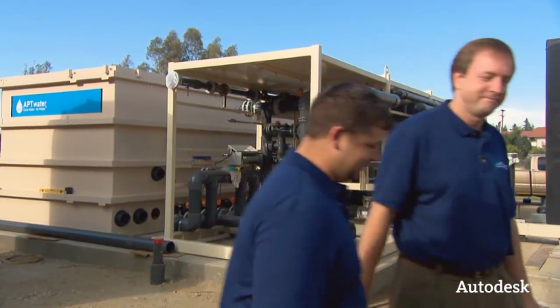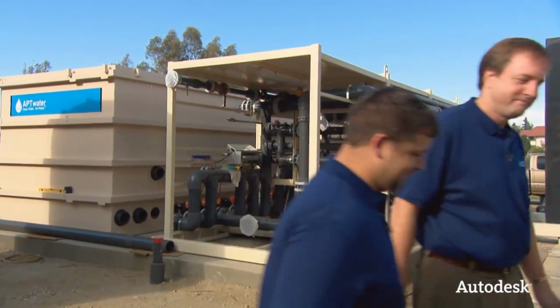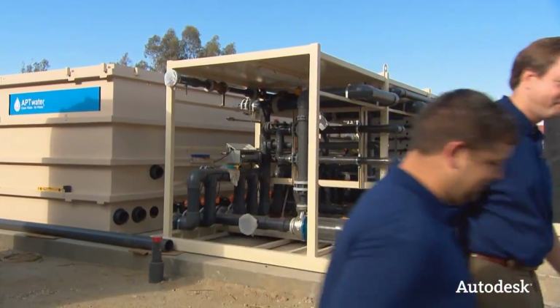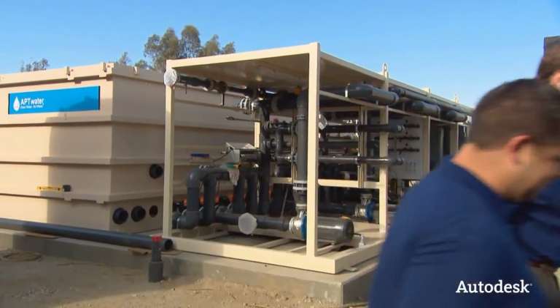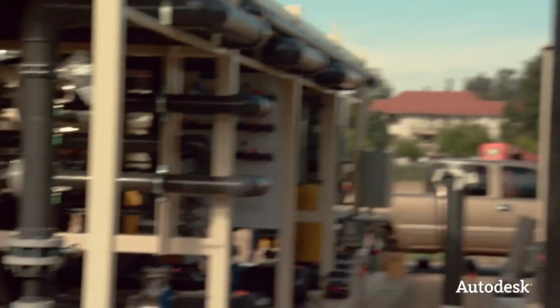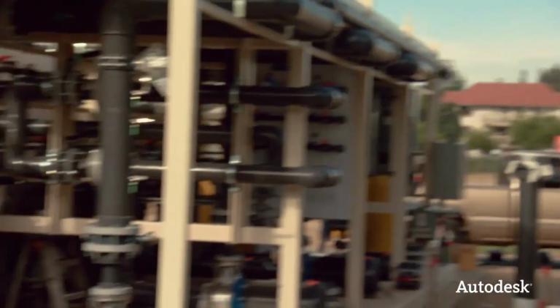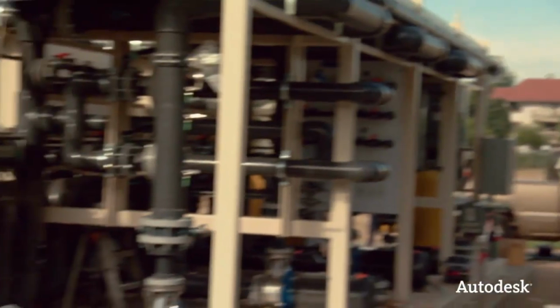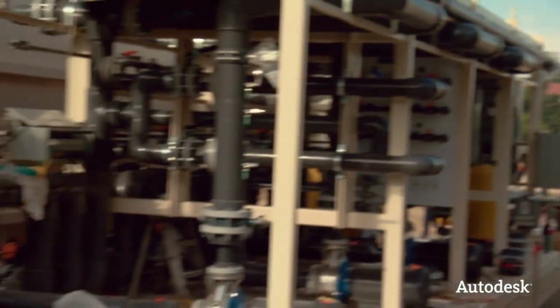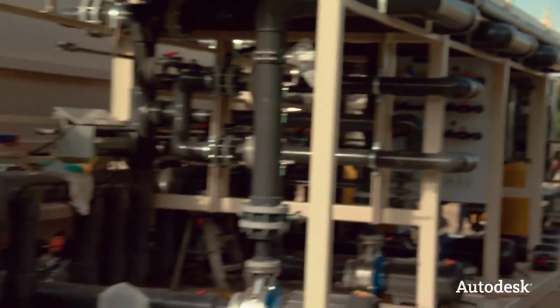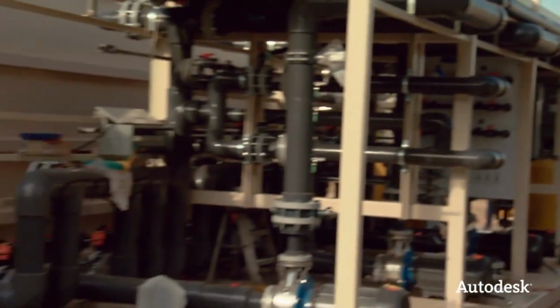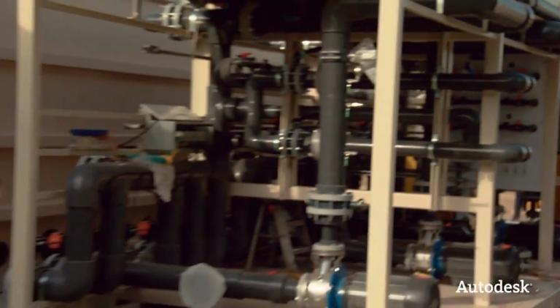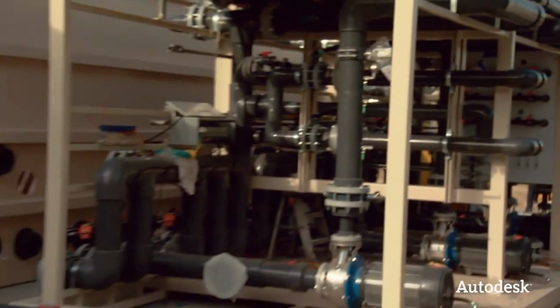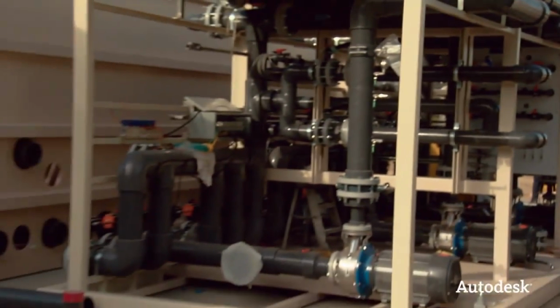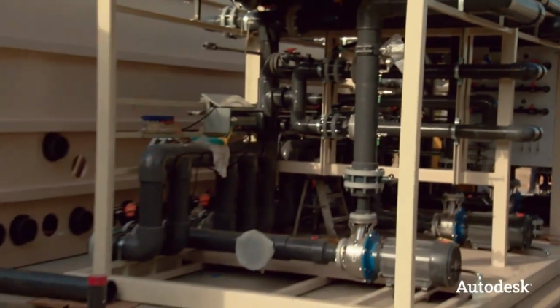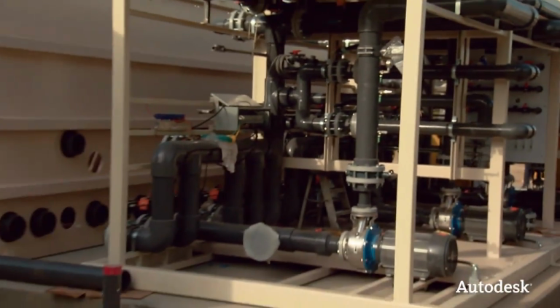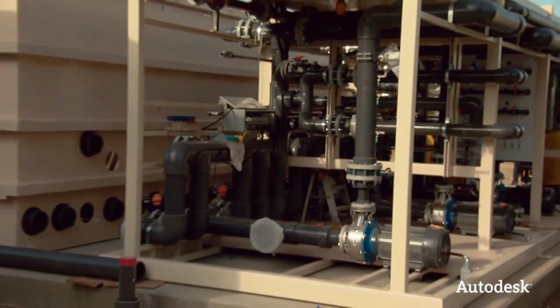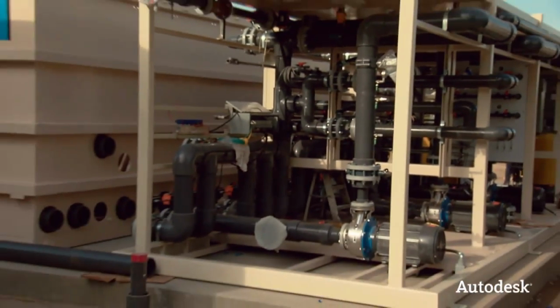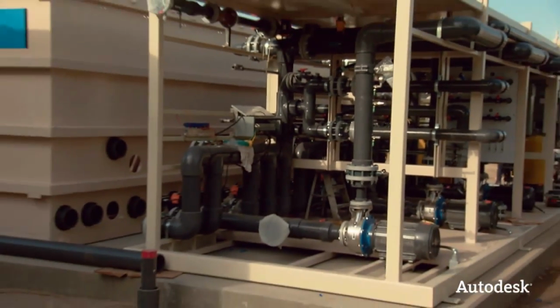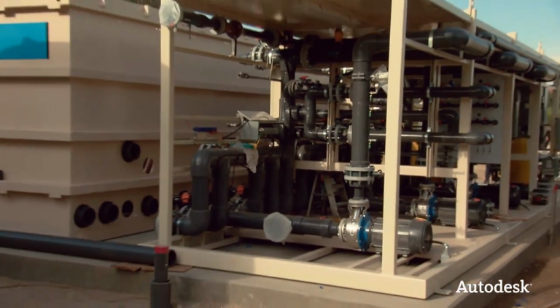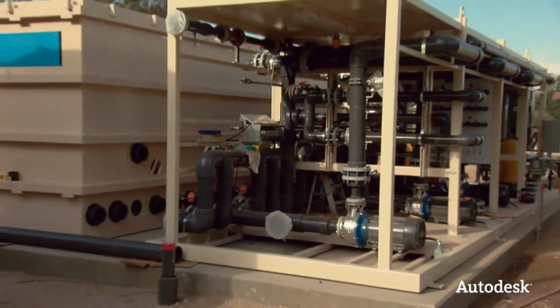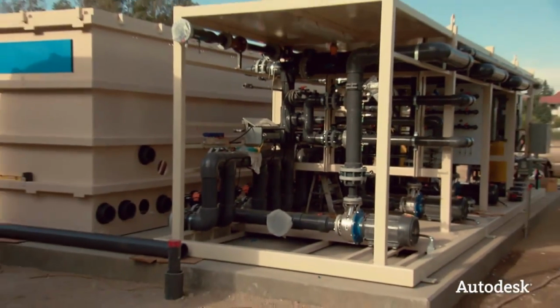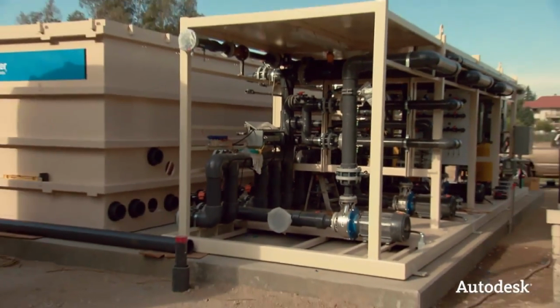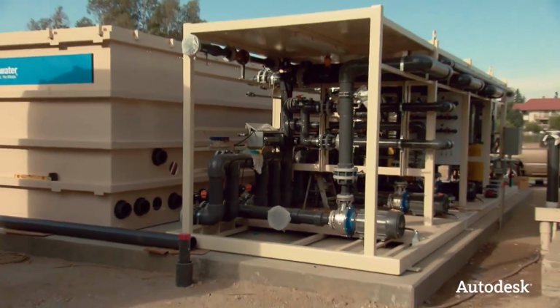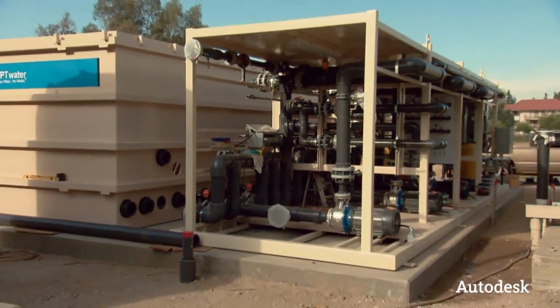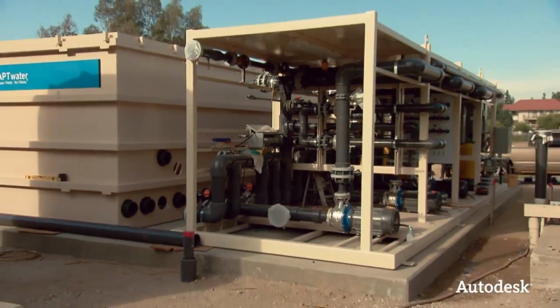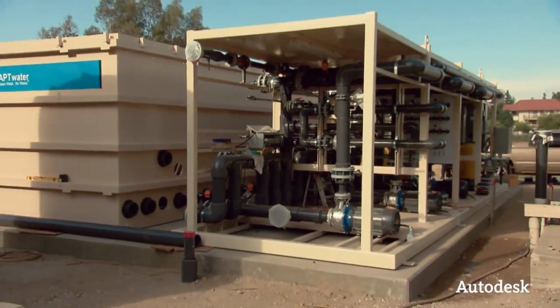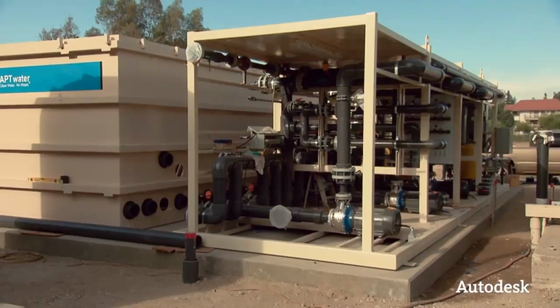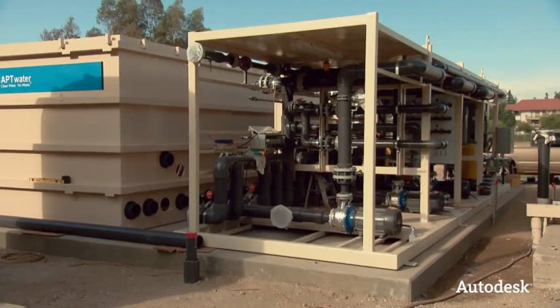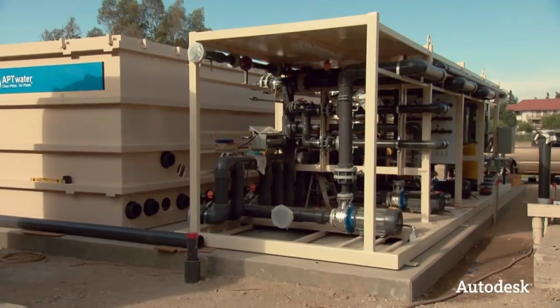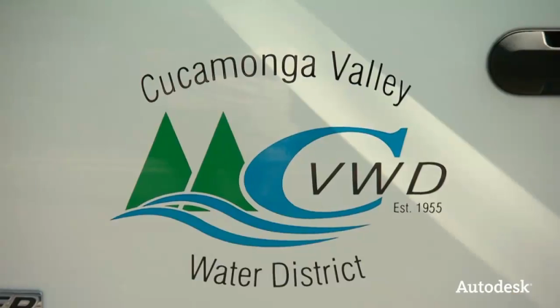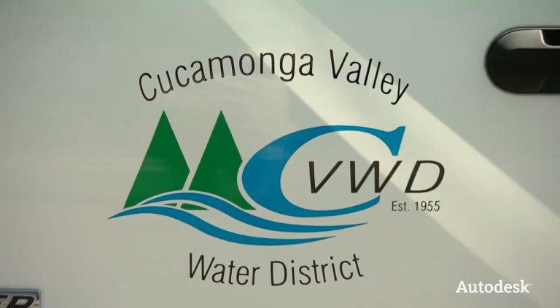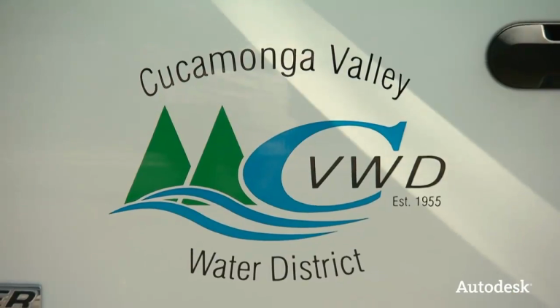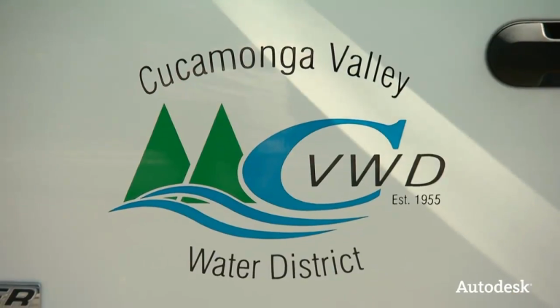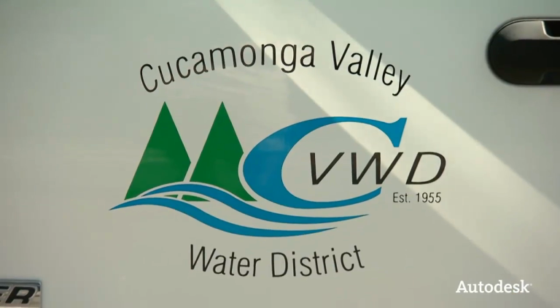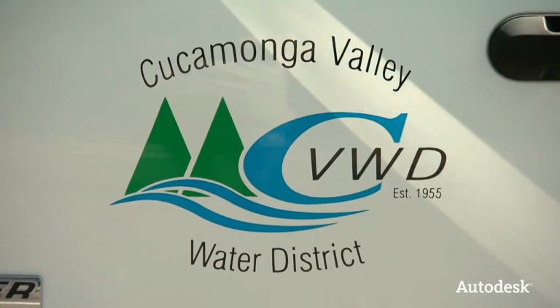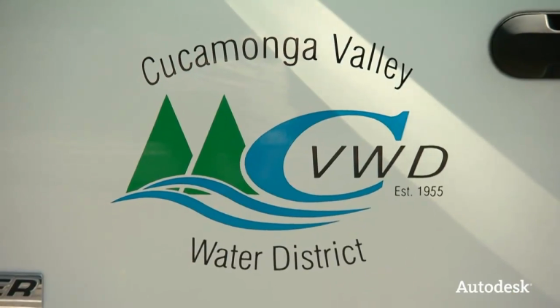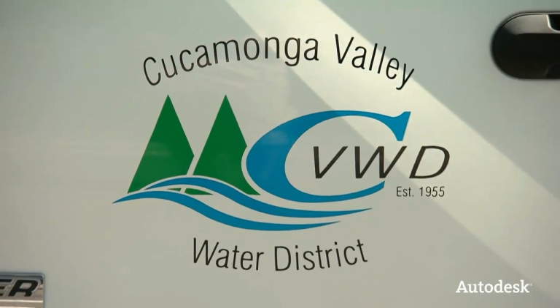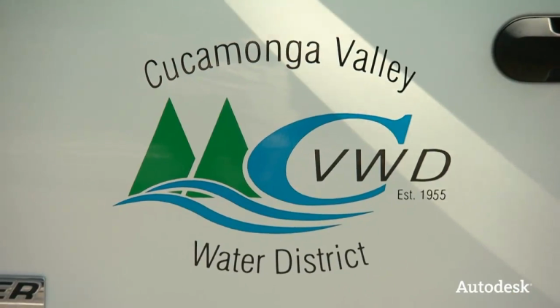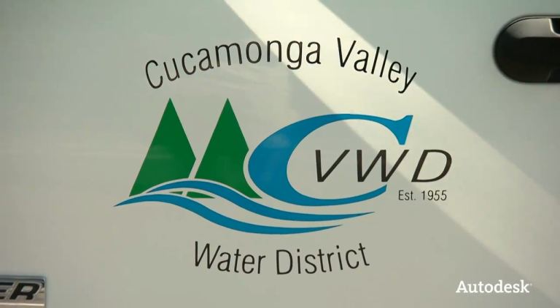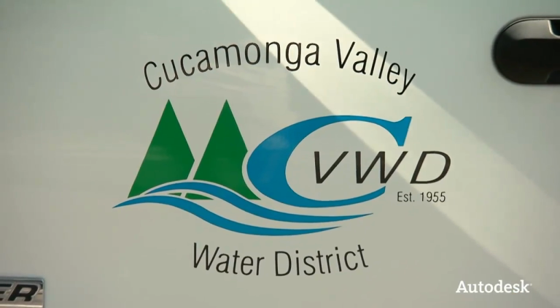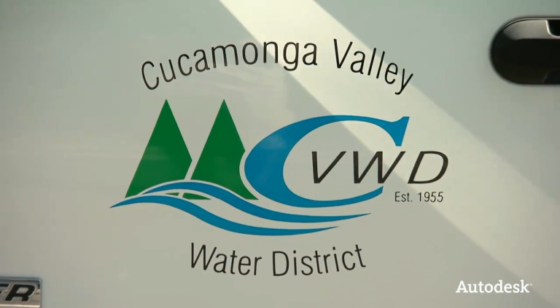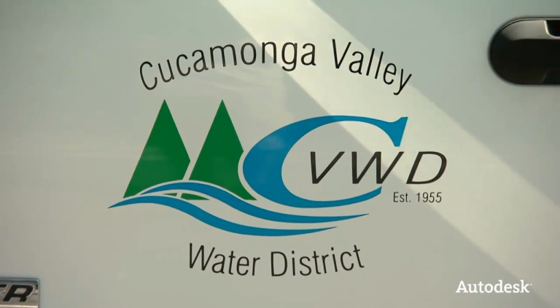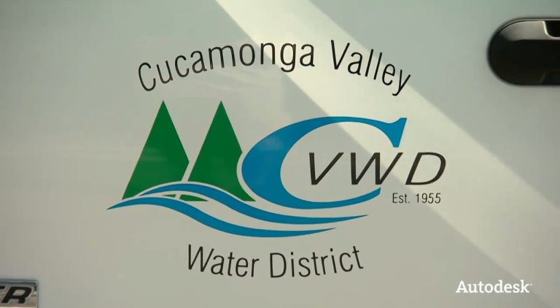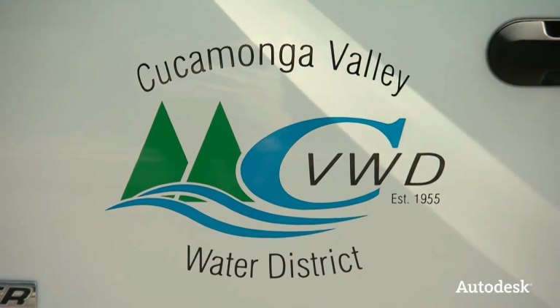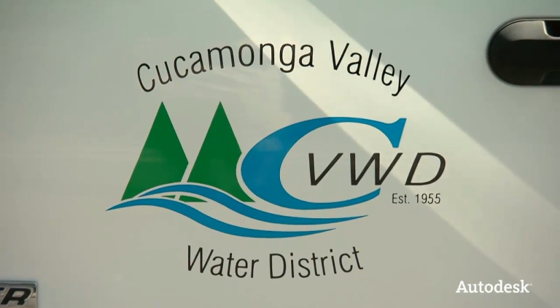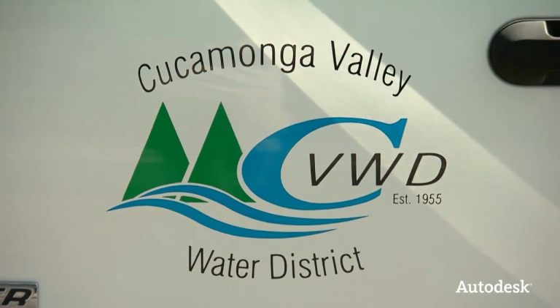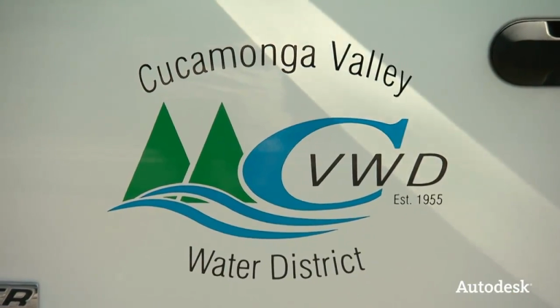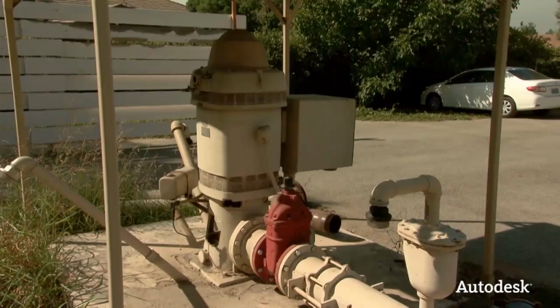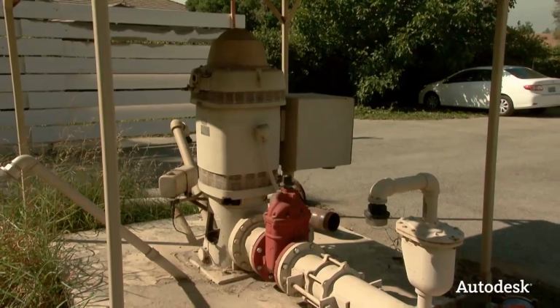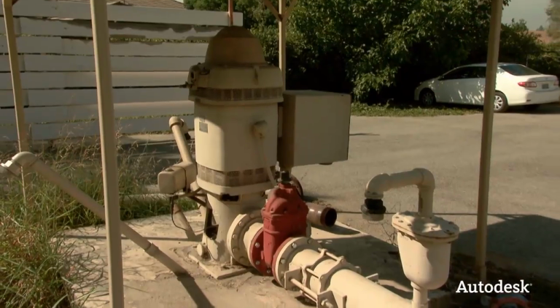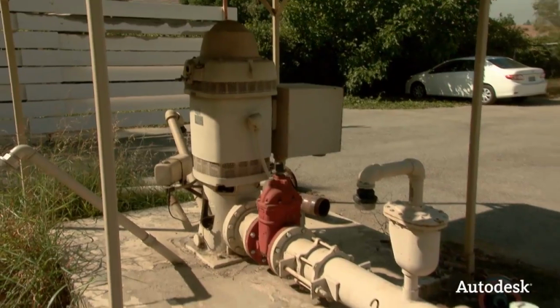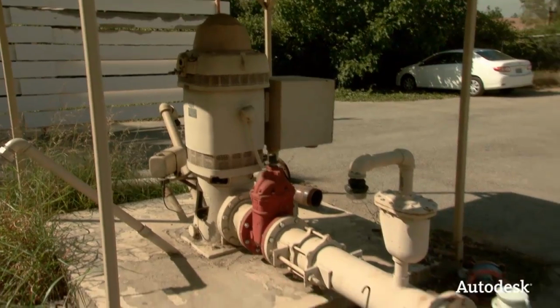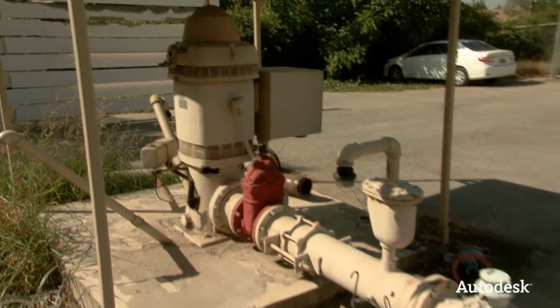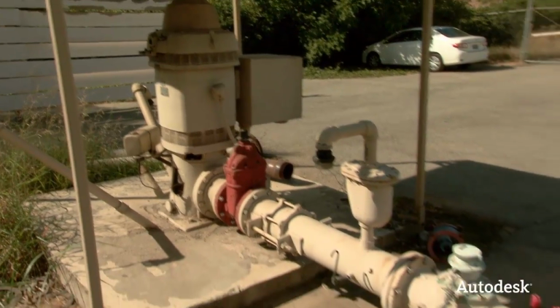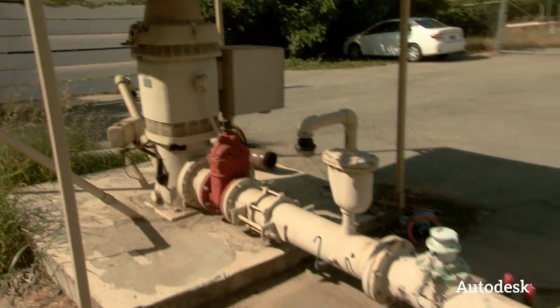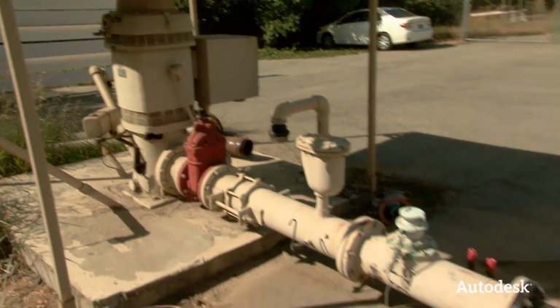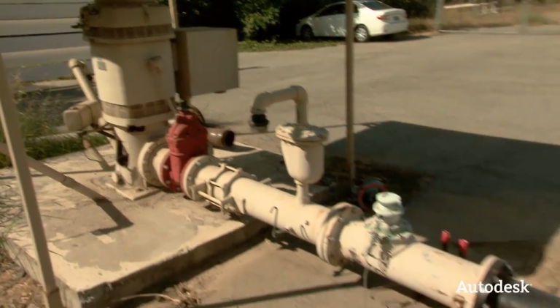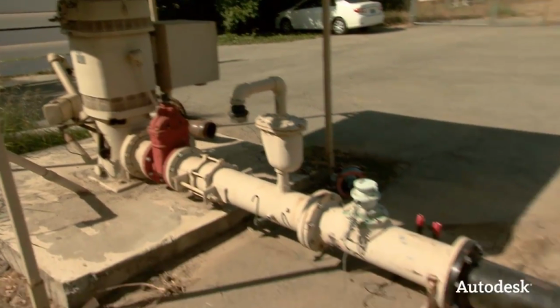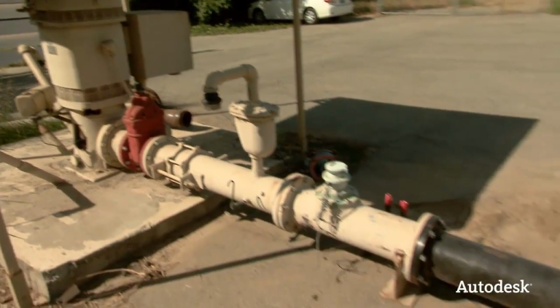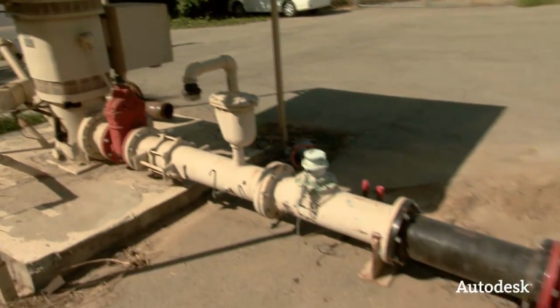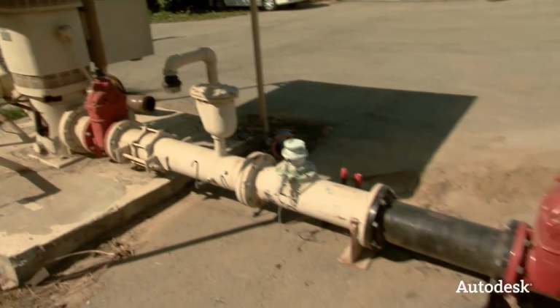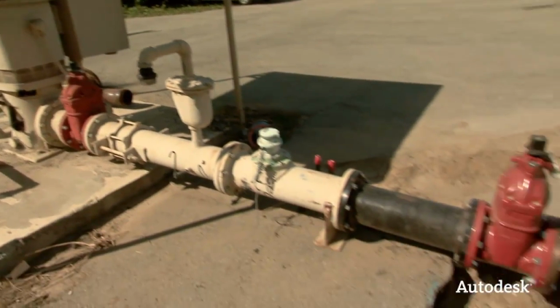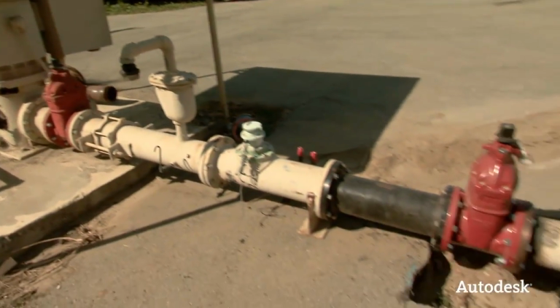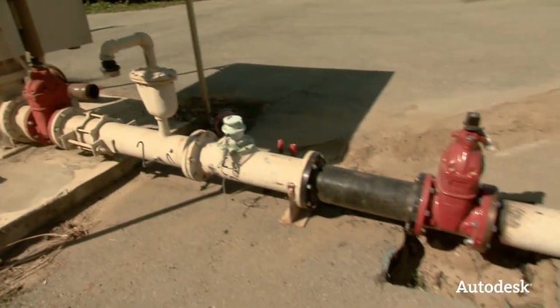Next, I meet up with one of APT Water's customers, the Cucamonga Valley Water District, to get a sense of the impact on local communities when they can no longer use their own water resources due to contamination.